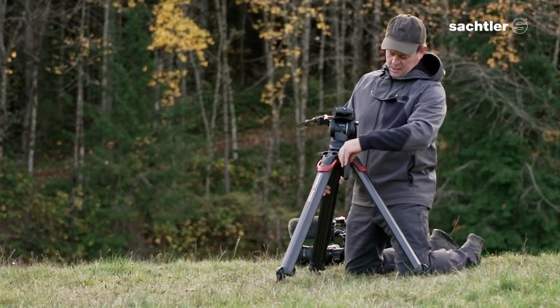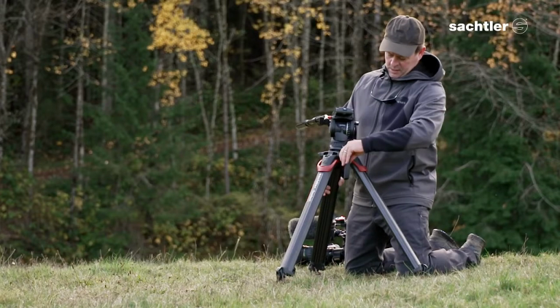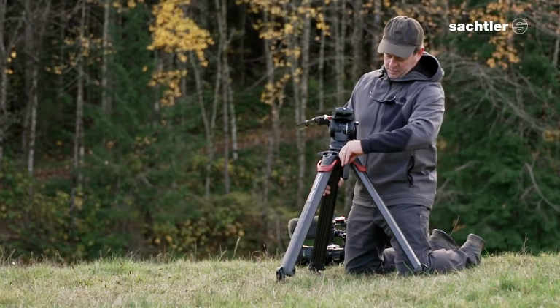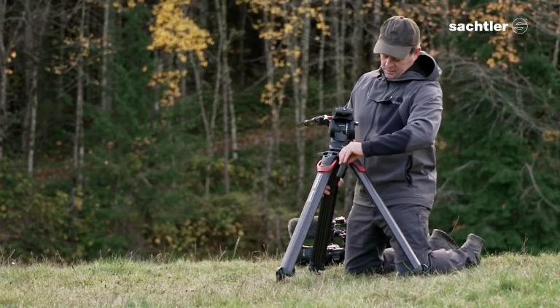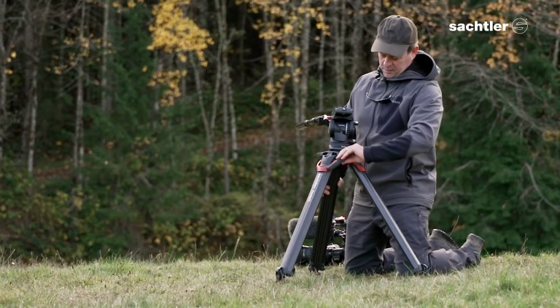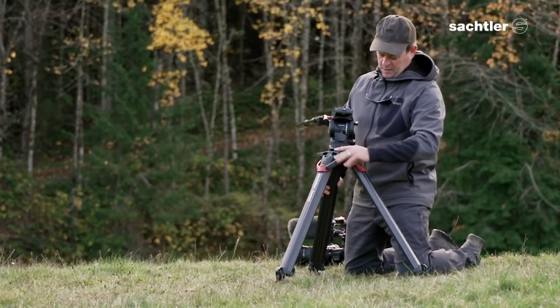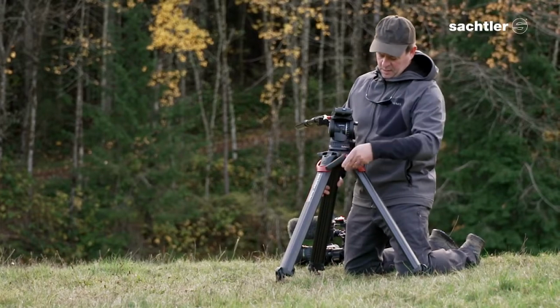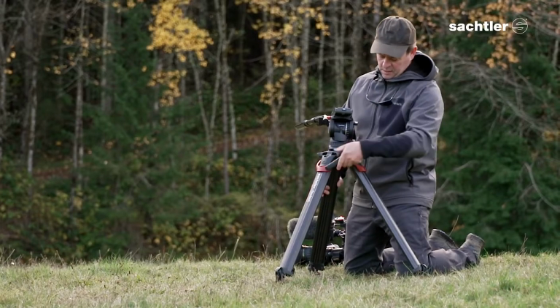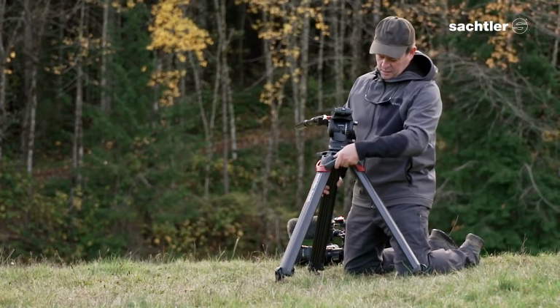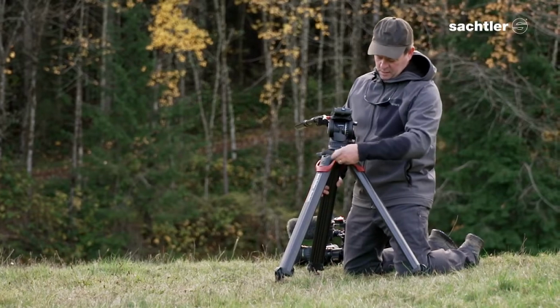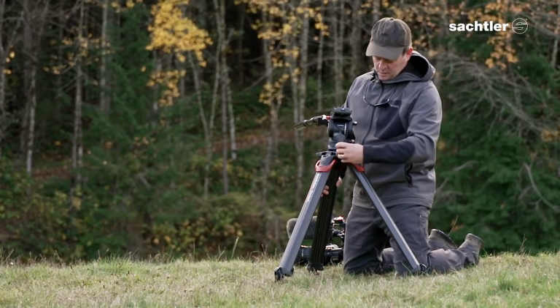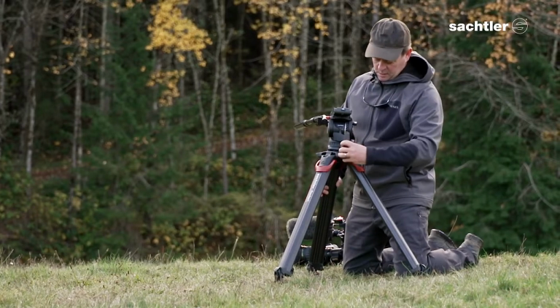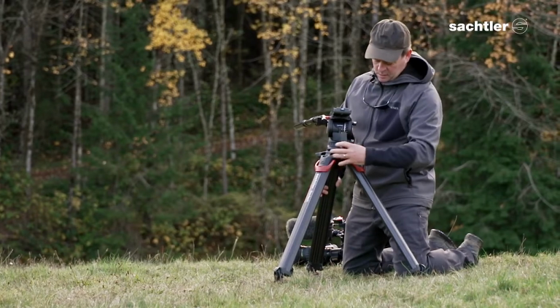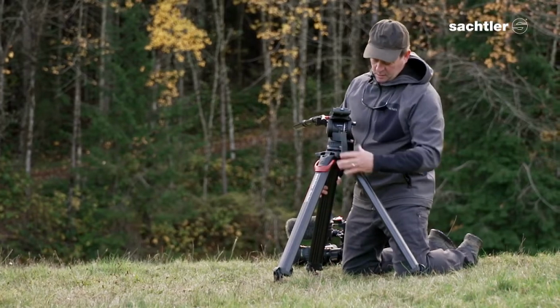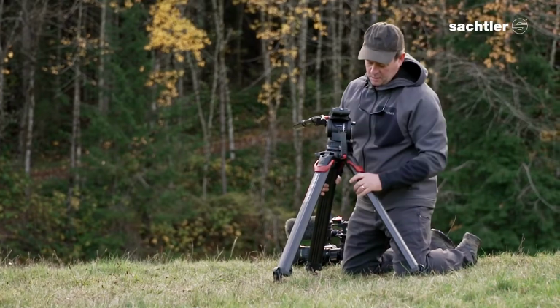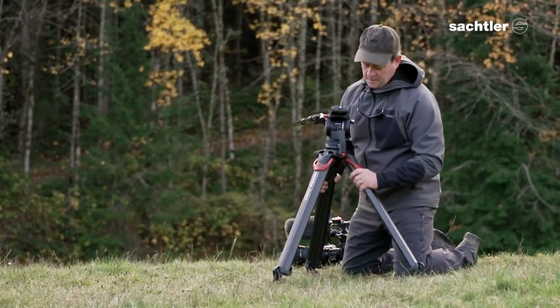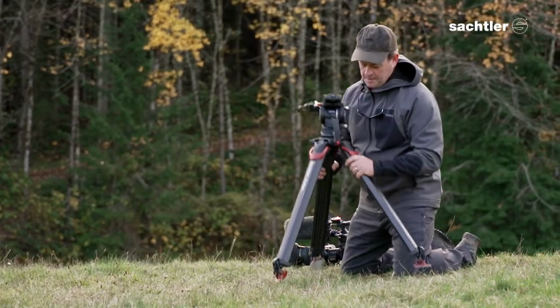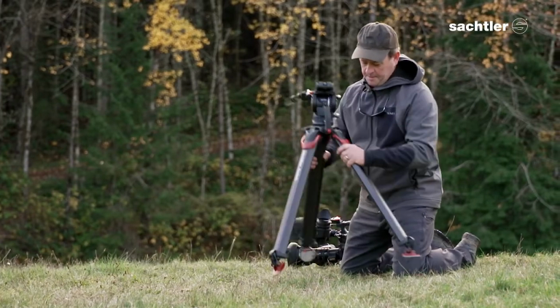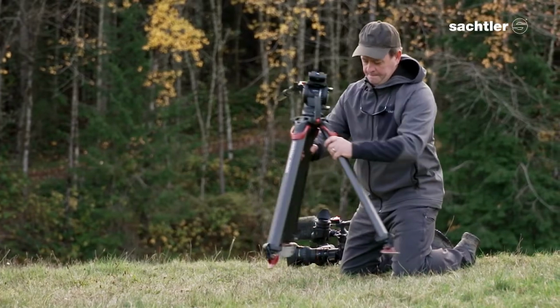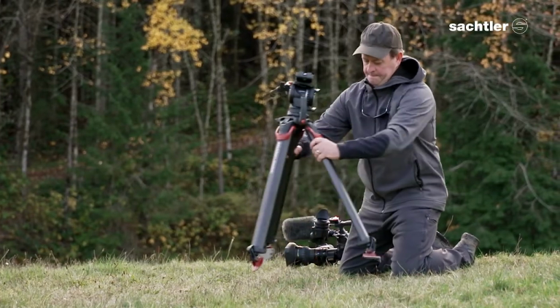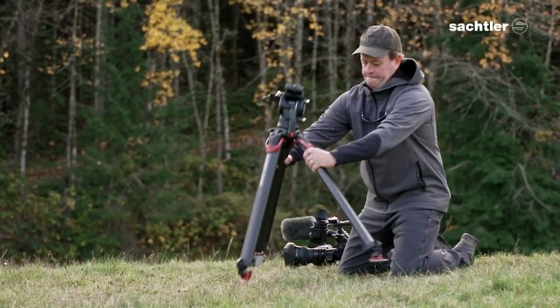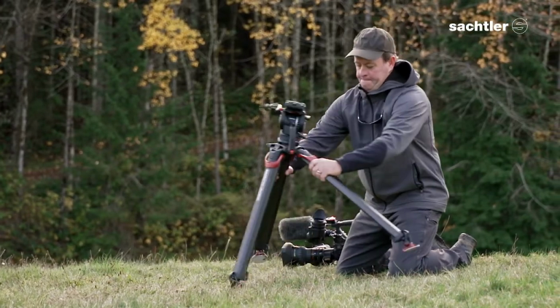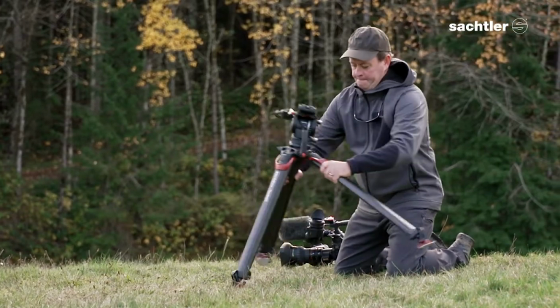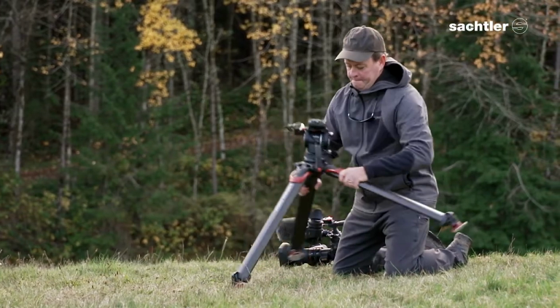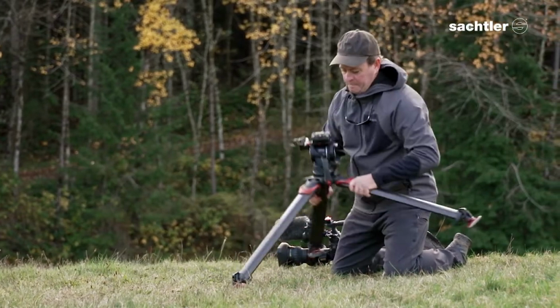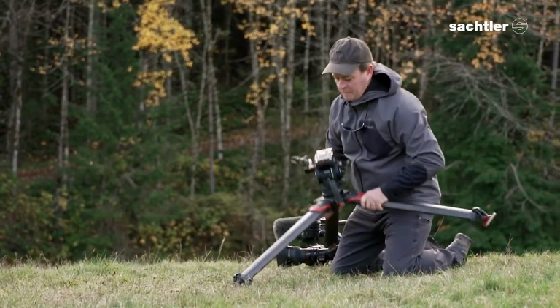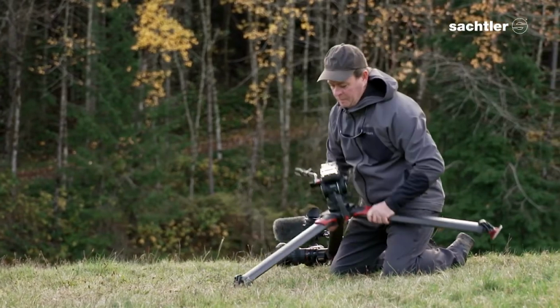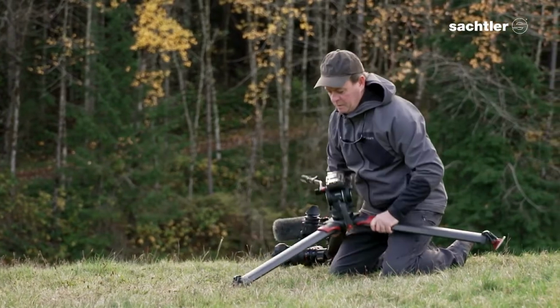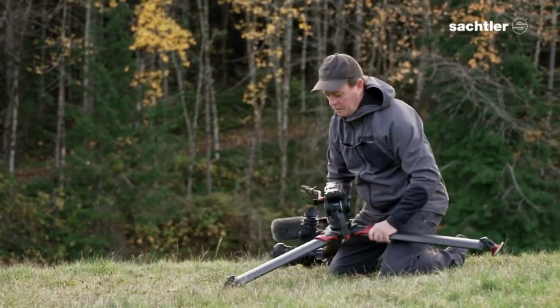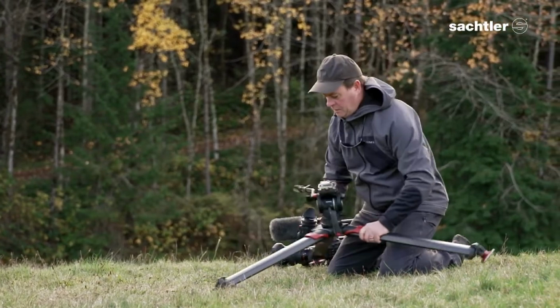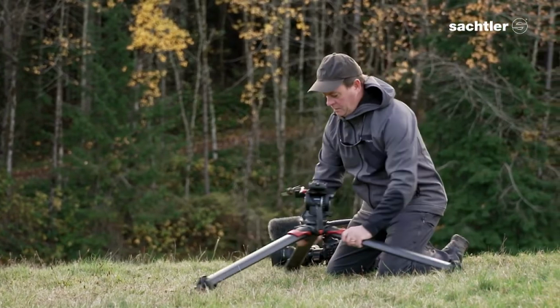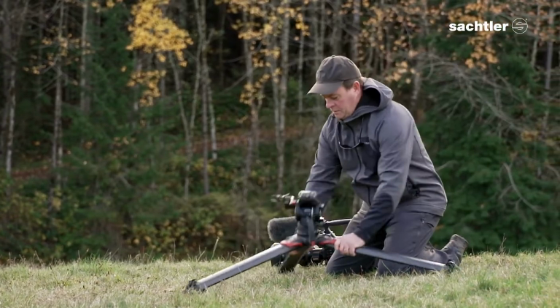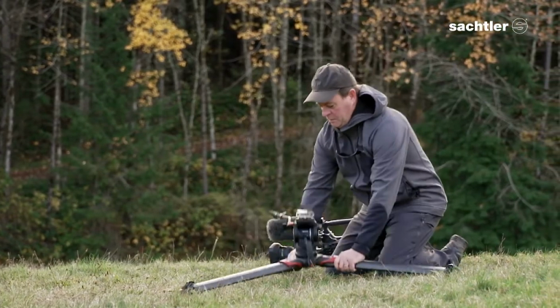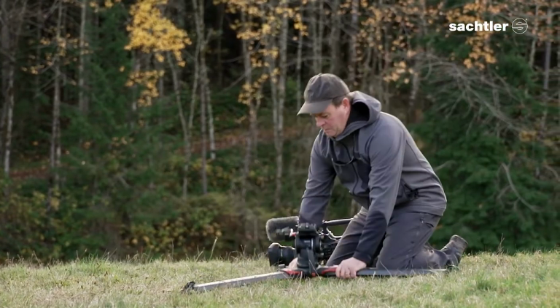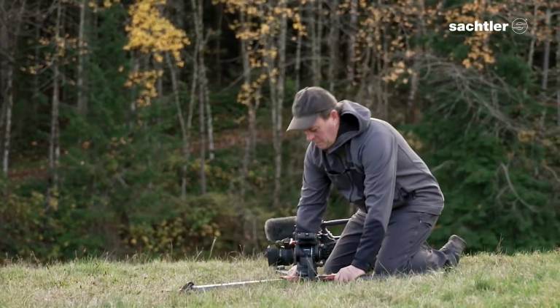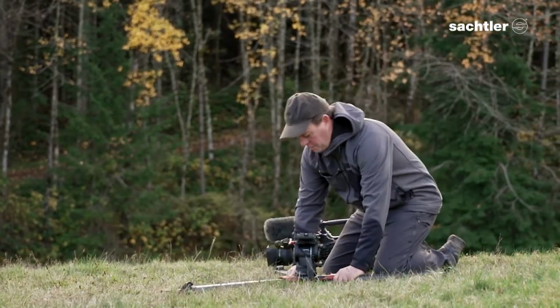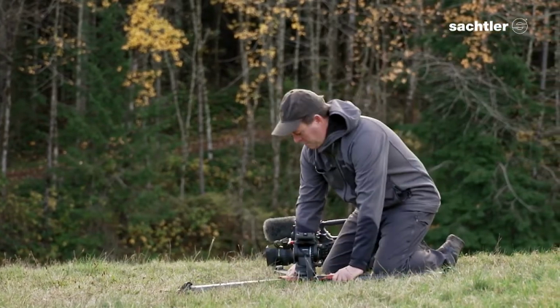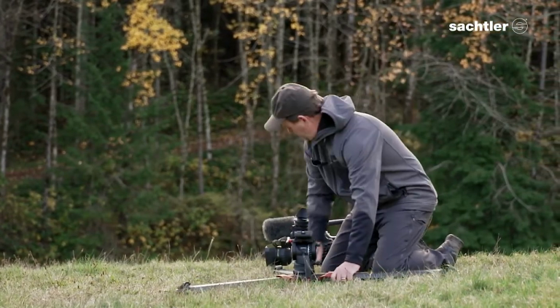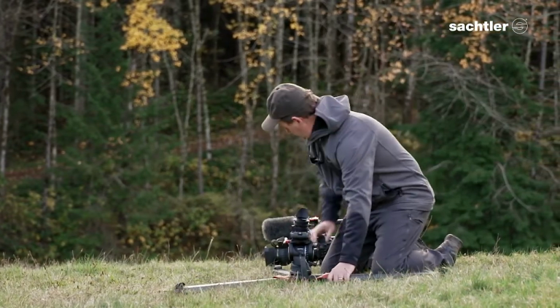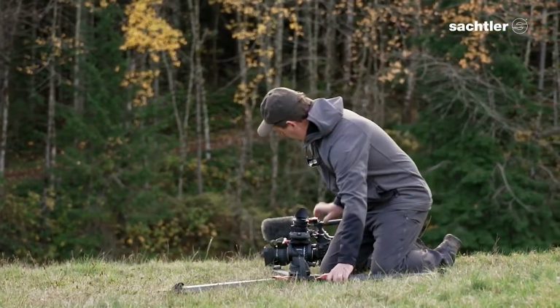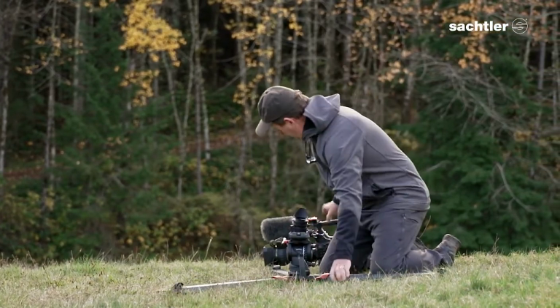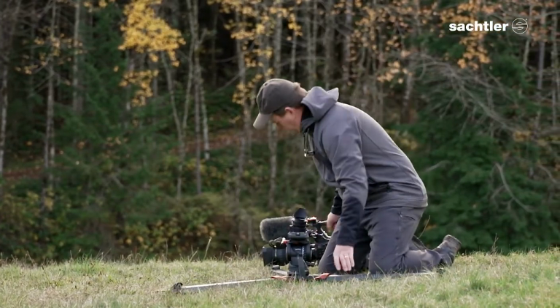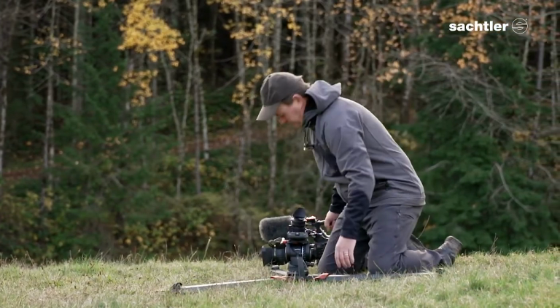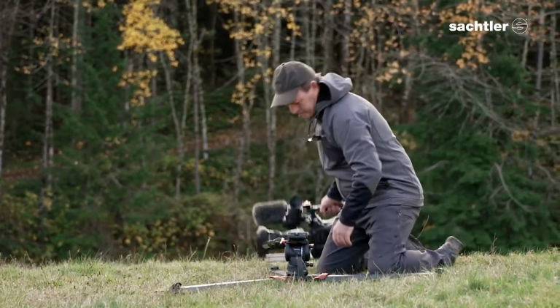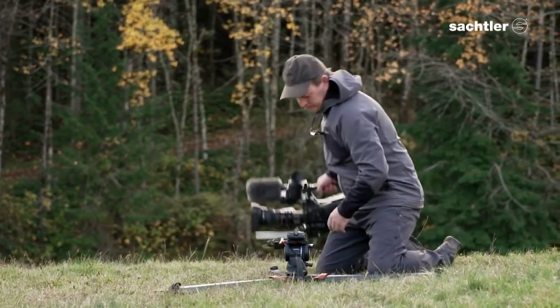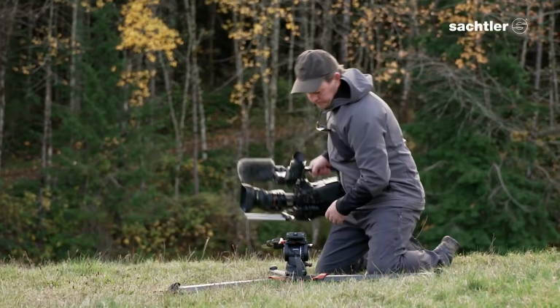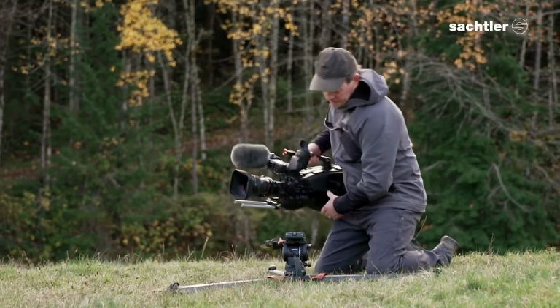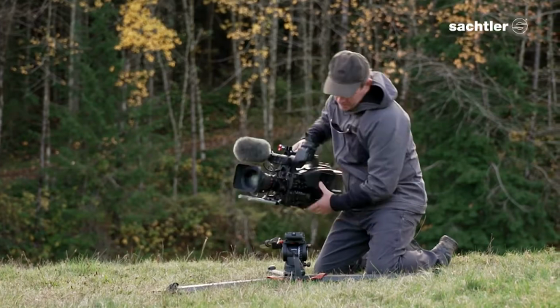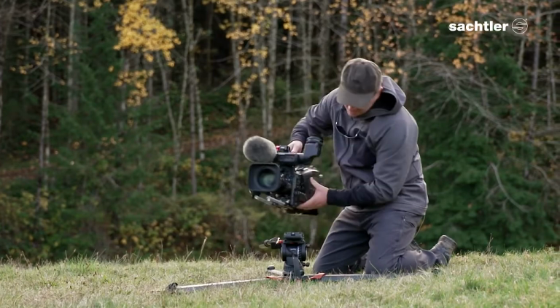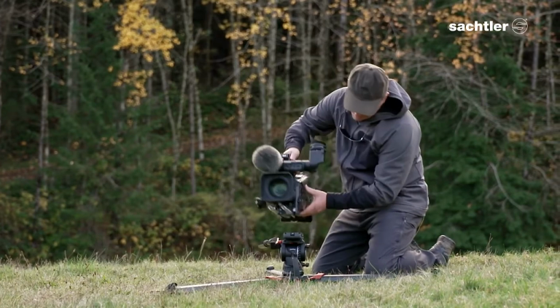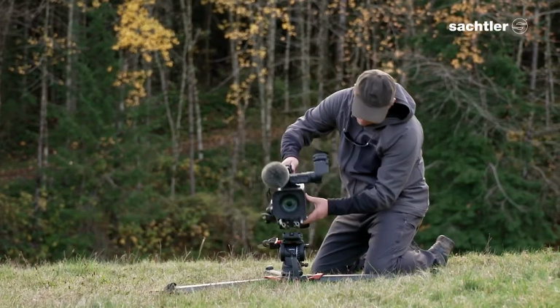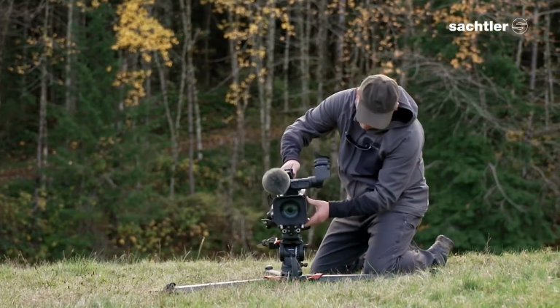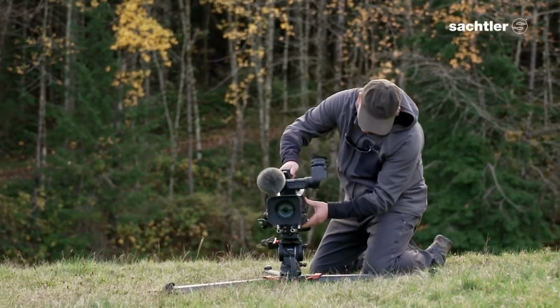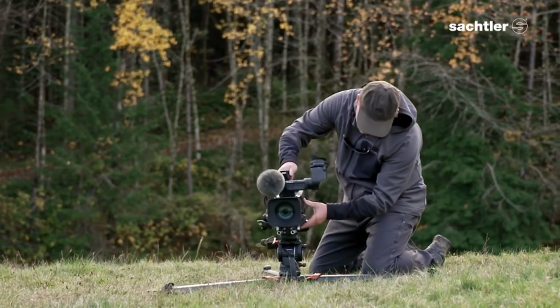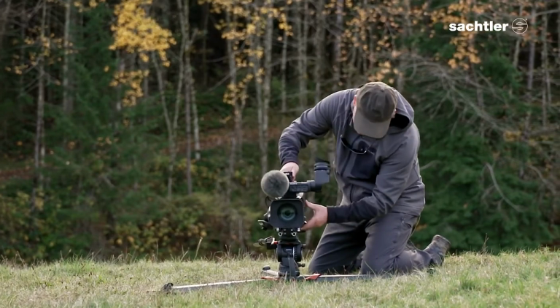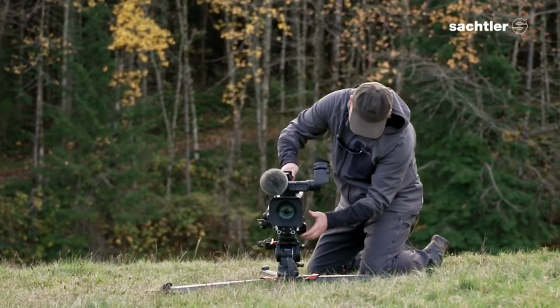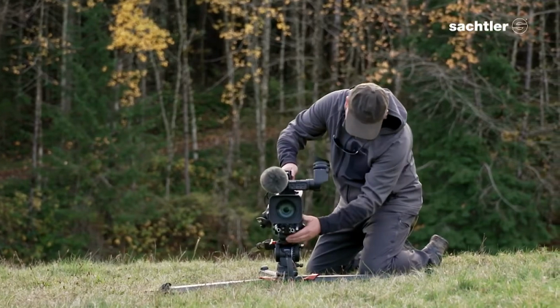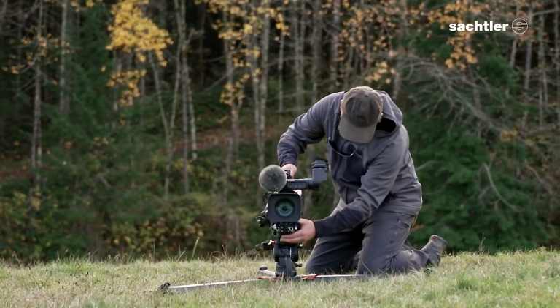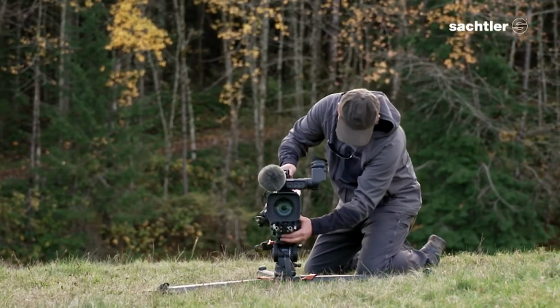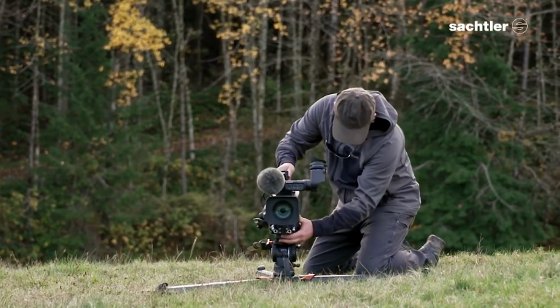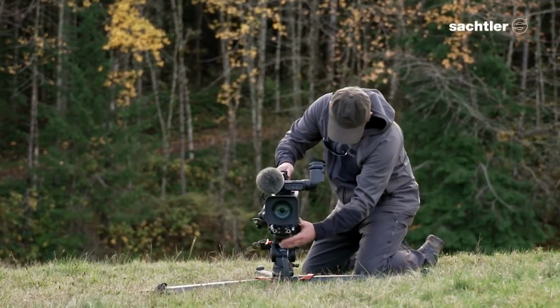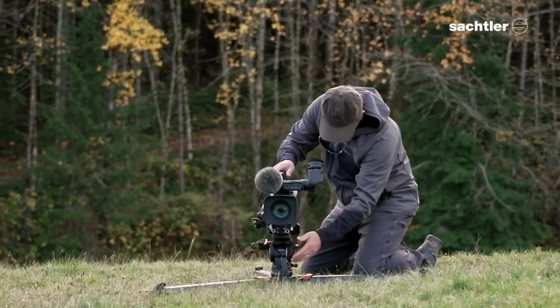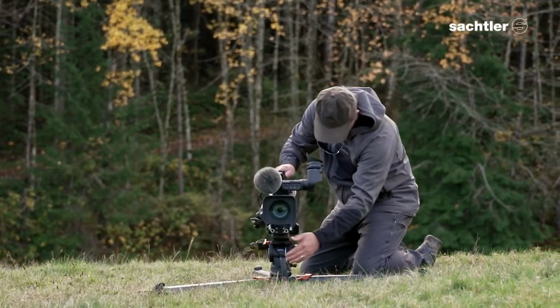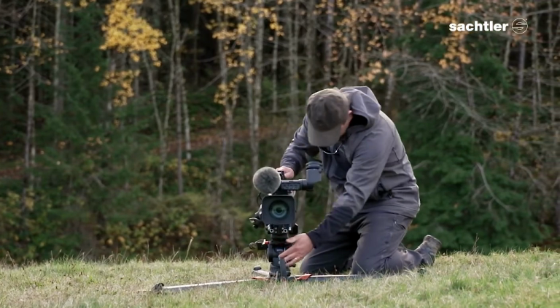An added feature of the carry handle in the Flowtech series is its ability to swivel out of the way, so you can drop your tripod flat to the ground.